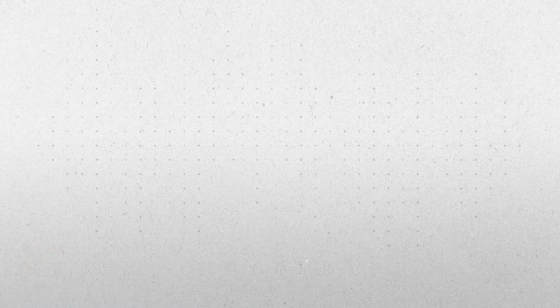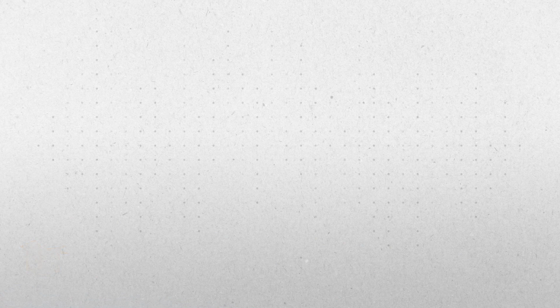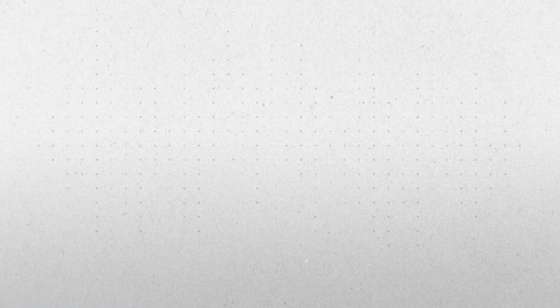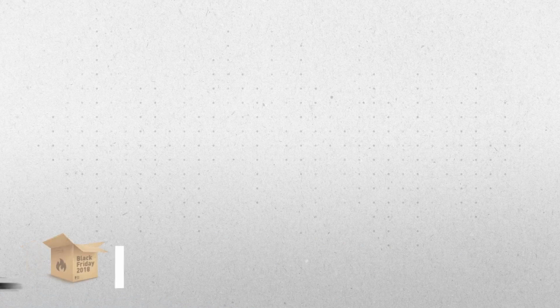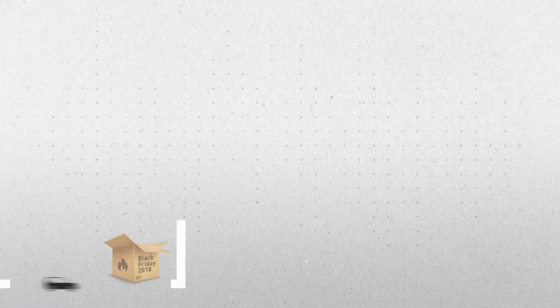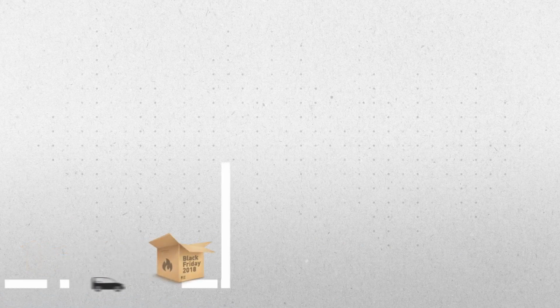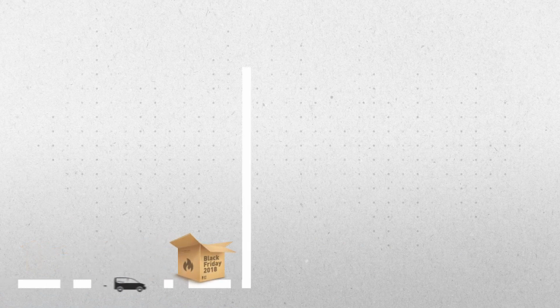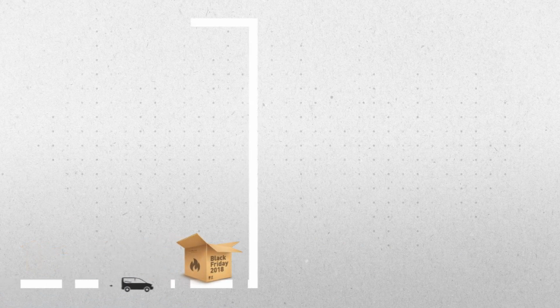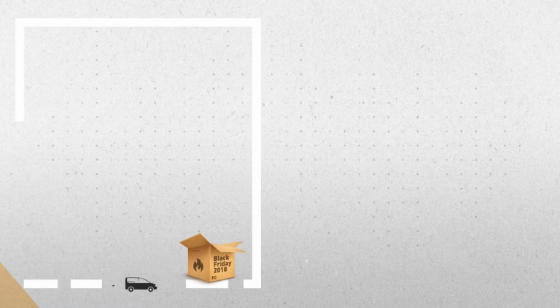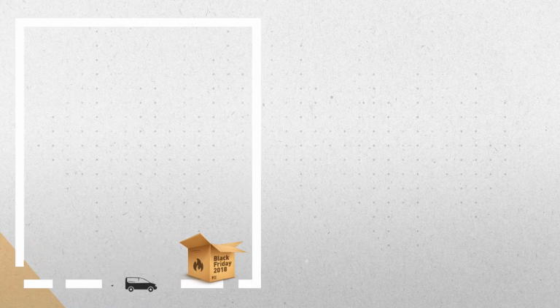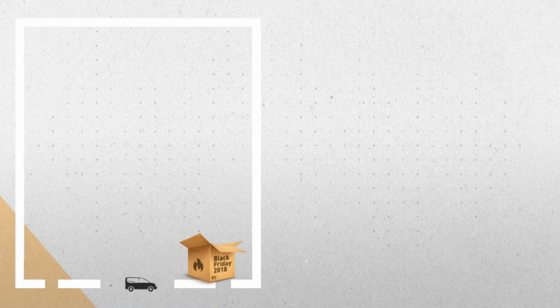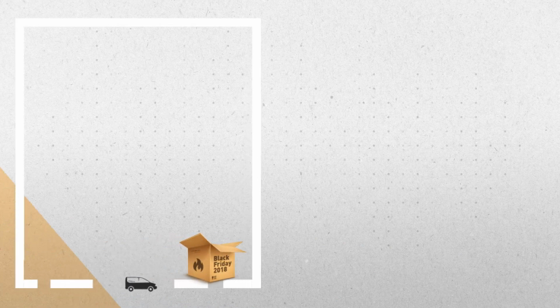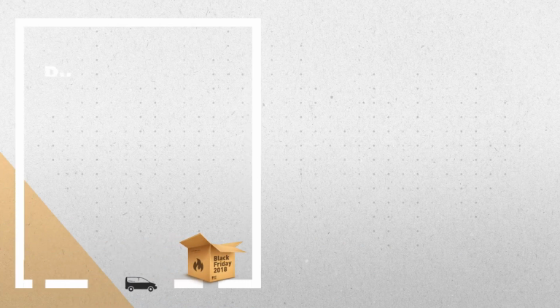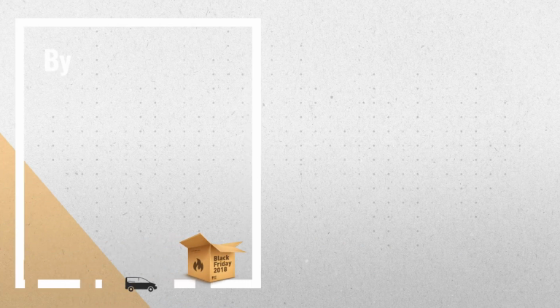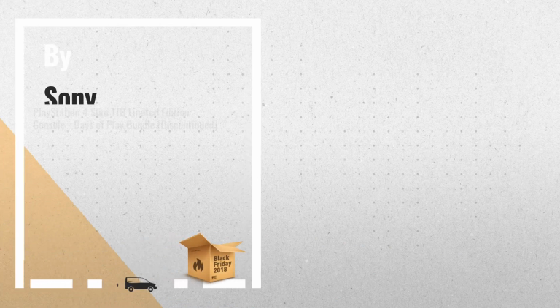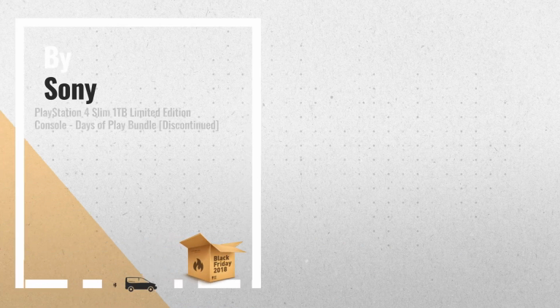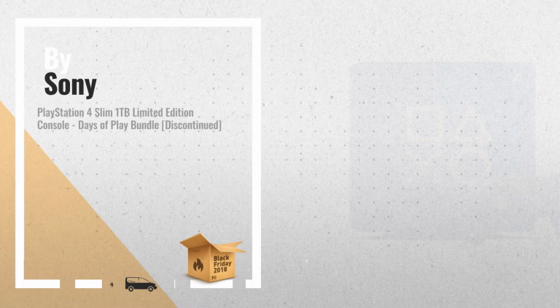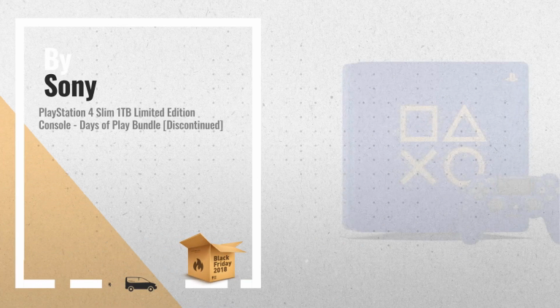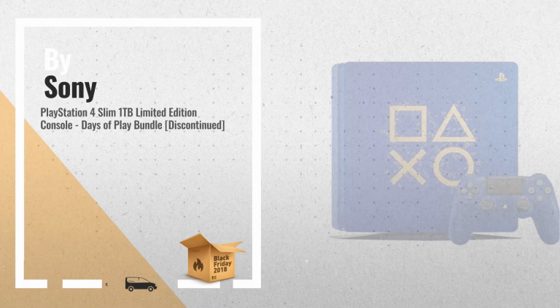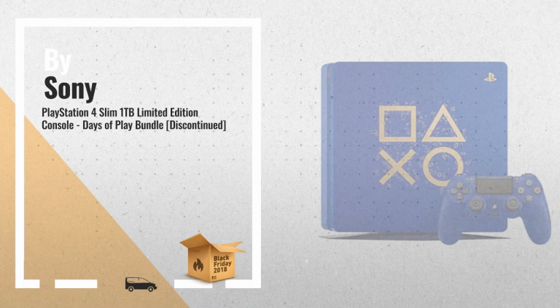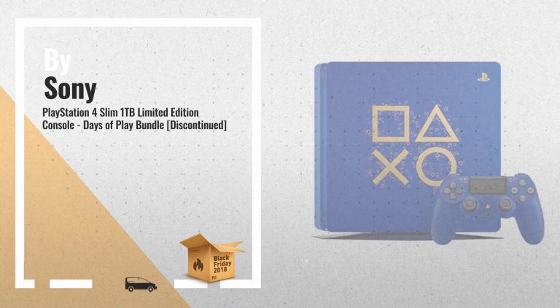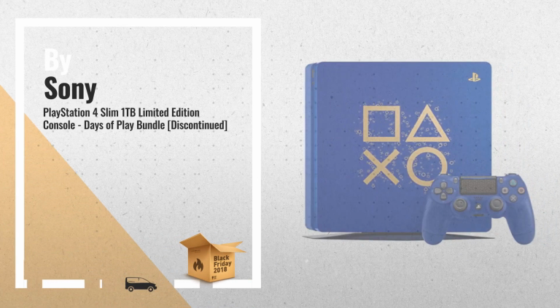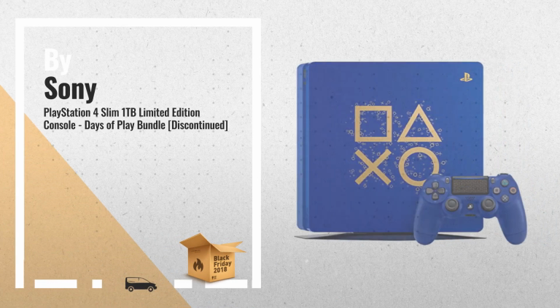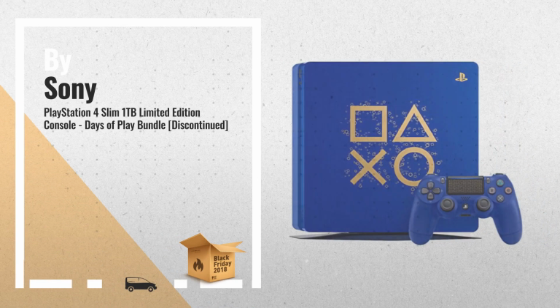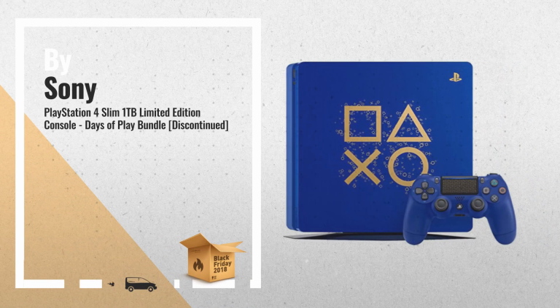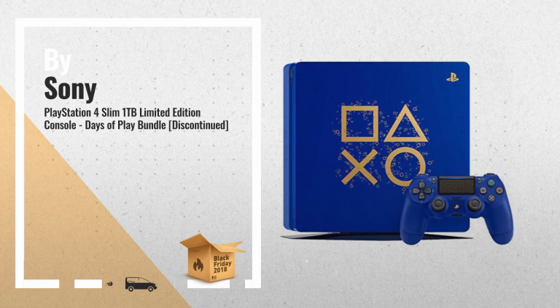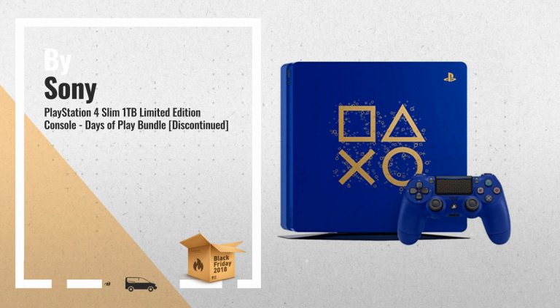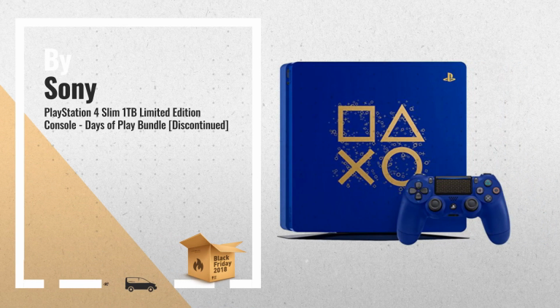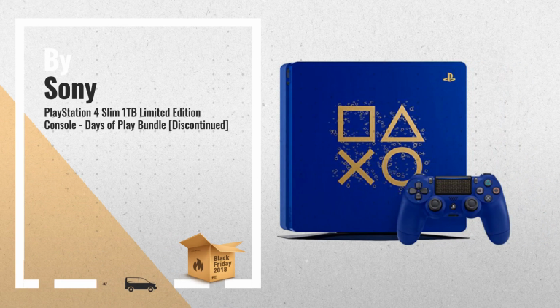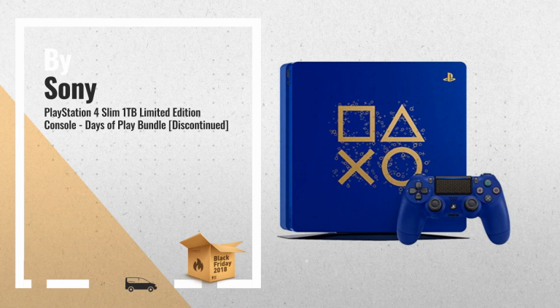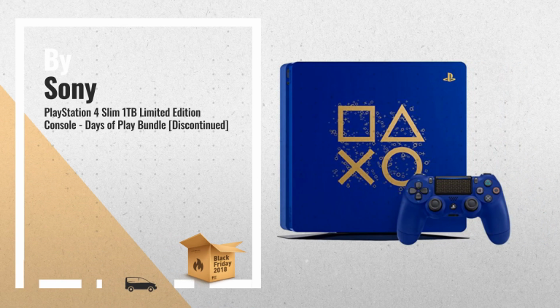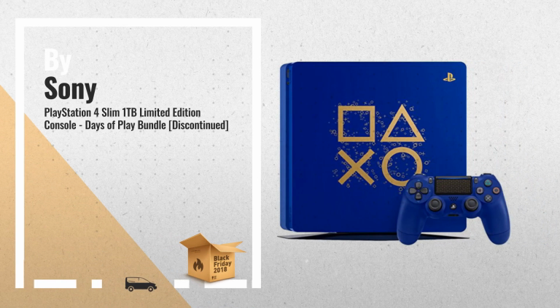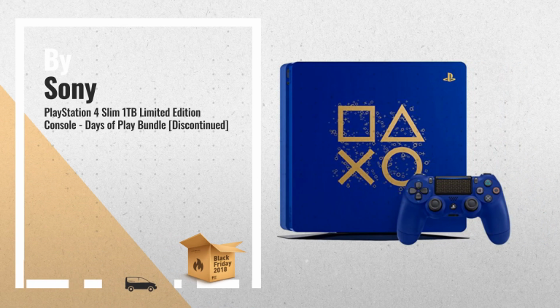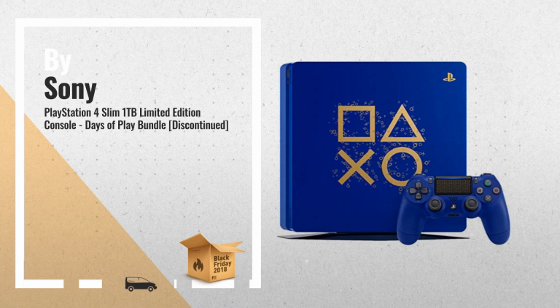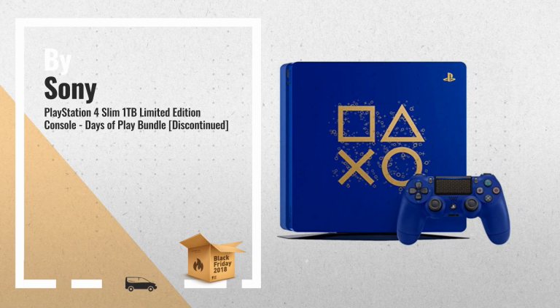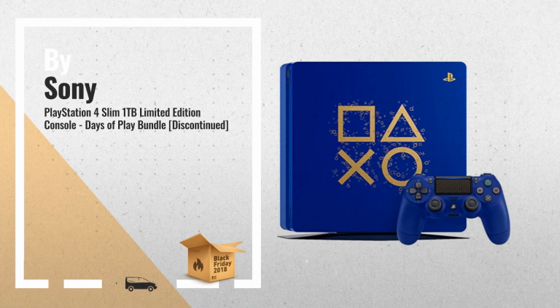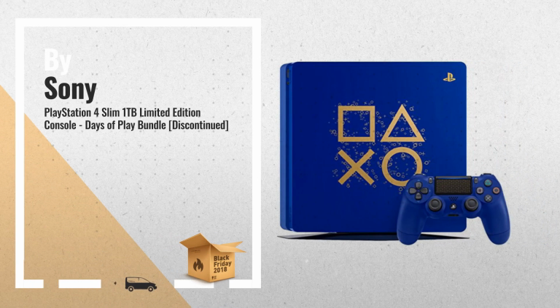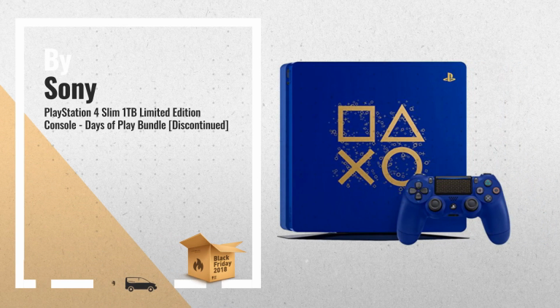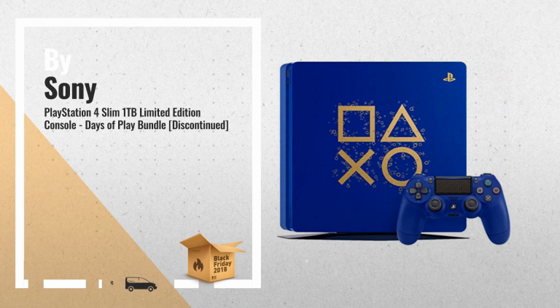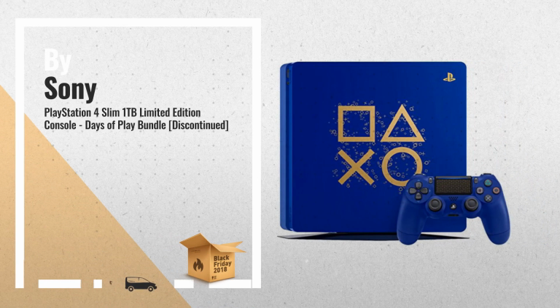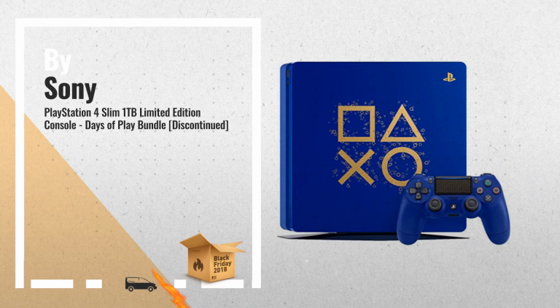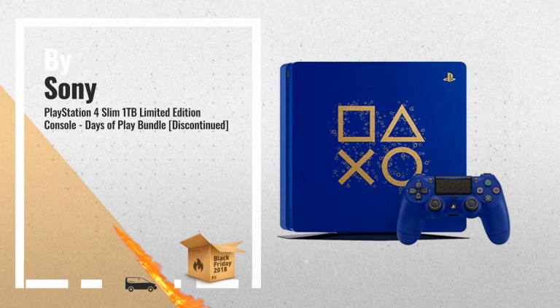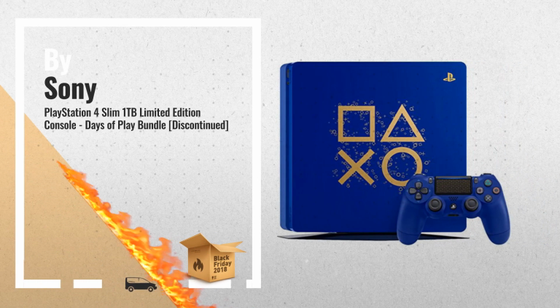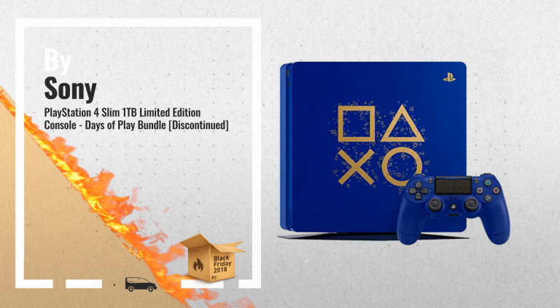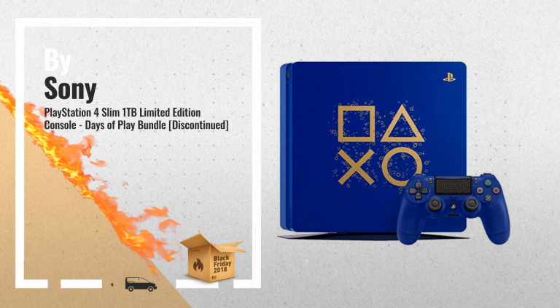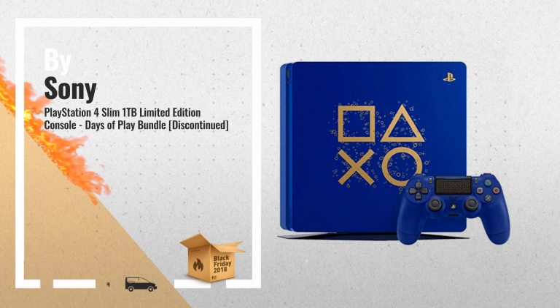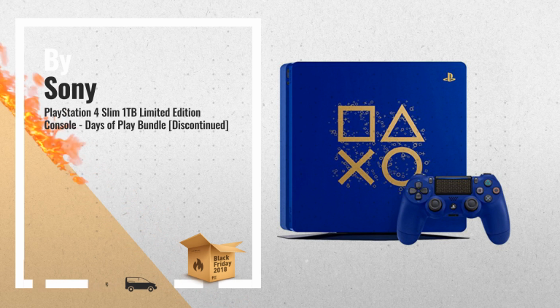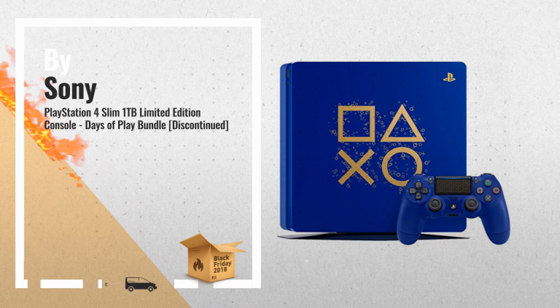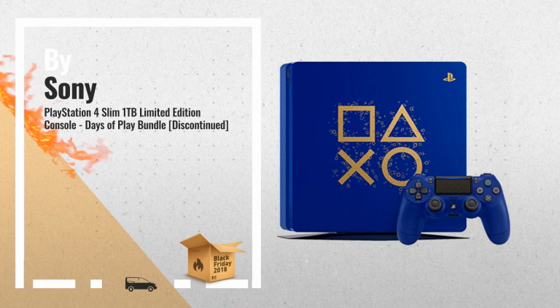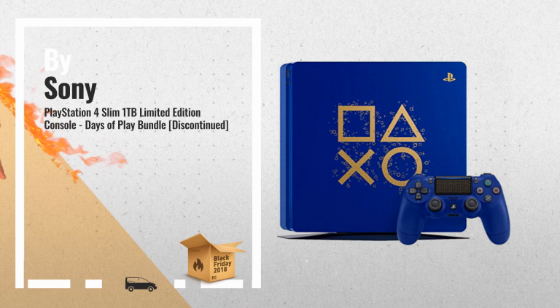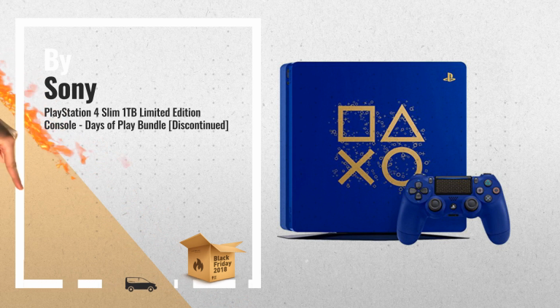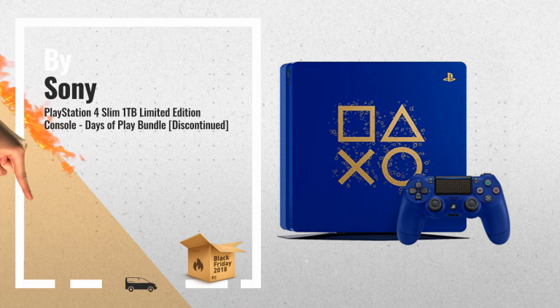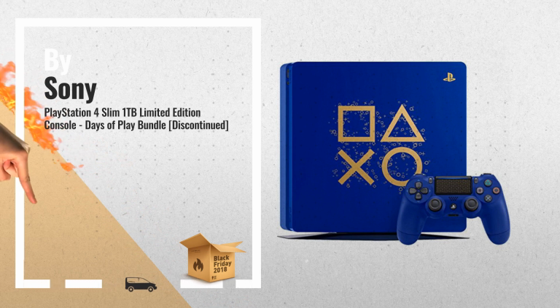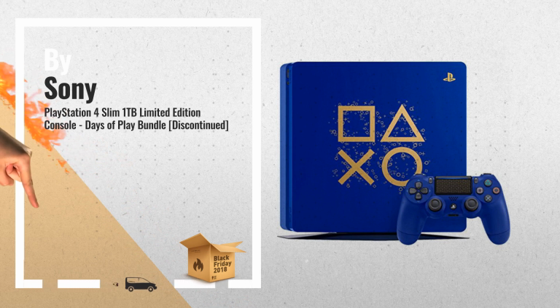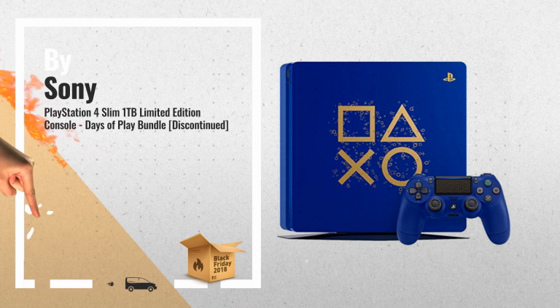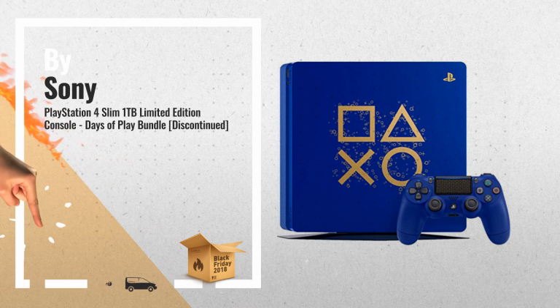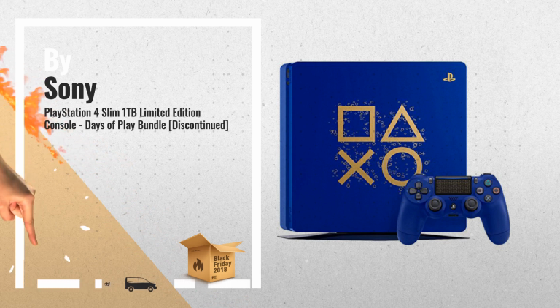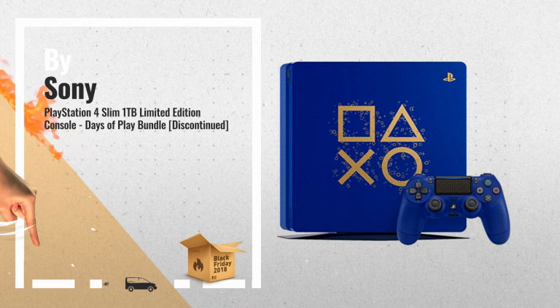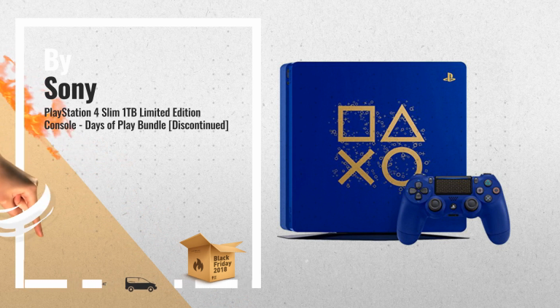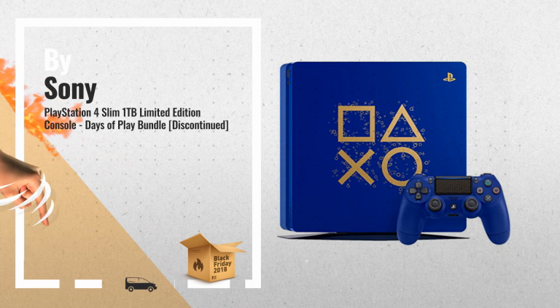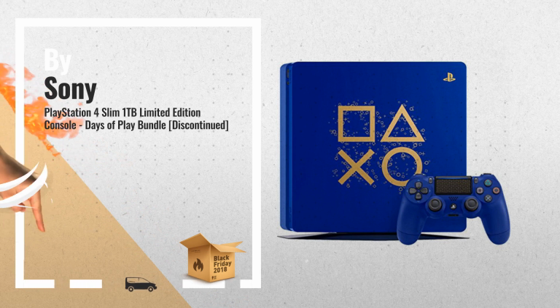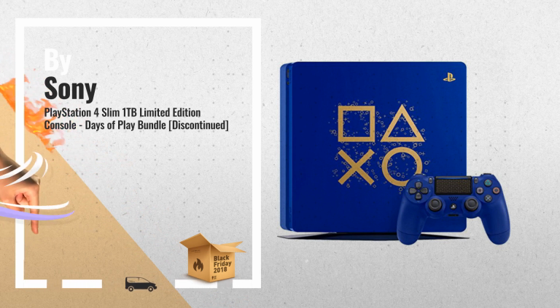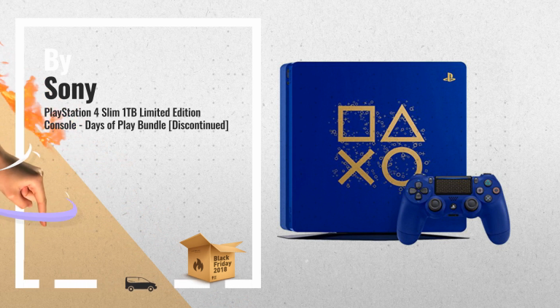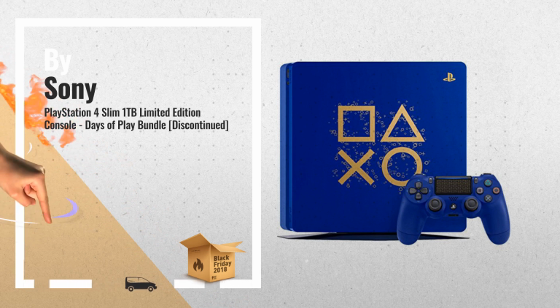Number 3. PlayStation 4 Slim 1TB Limited Edition Console Days of Play Bundle.